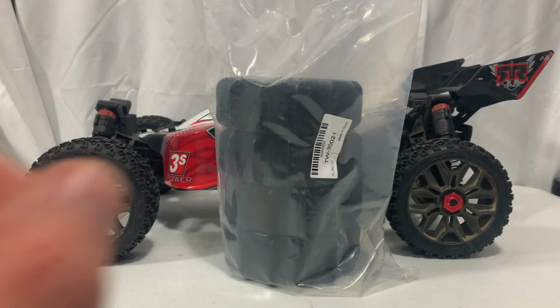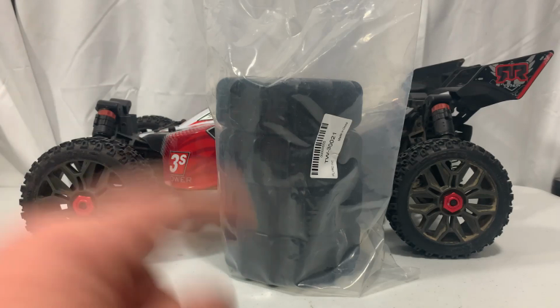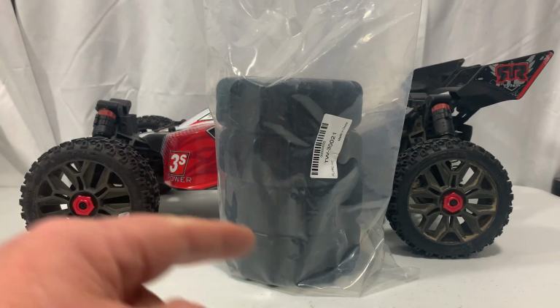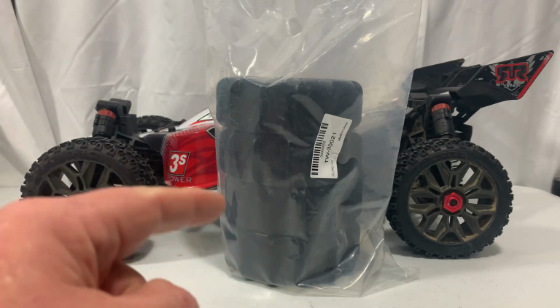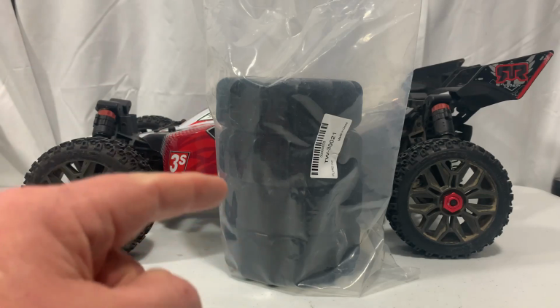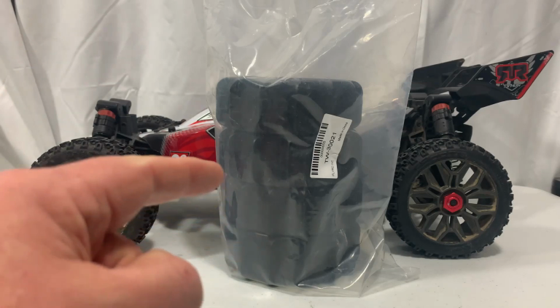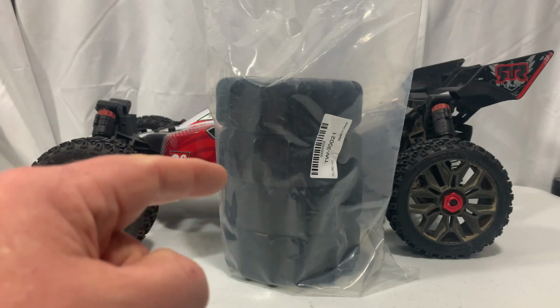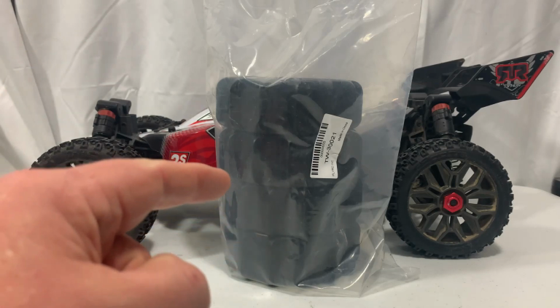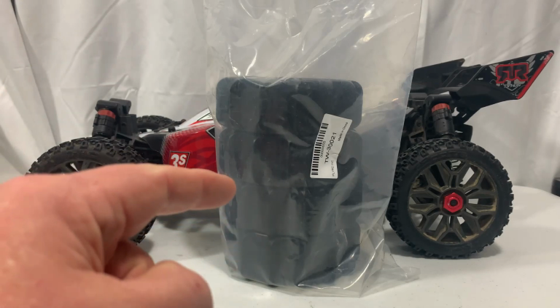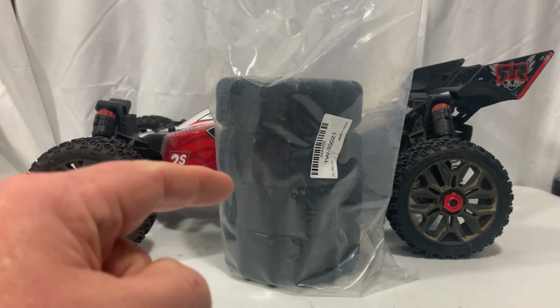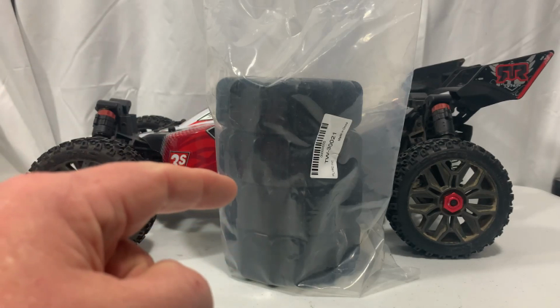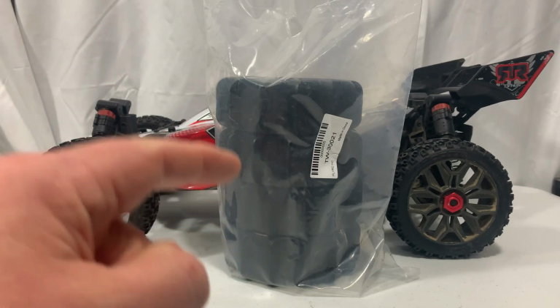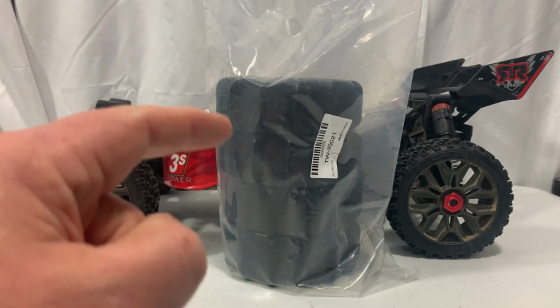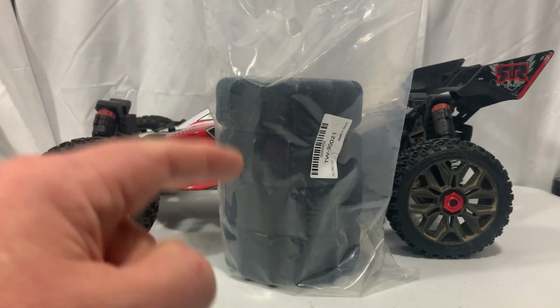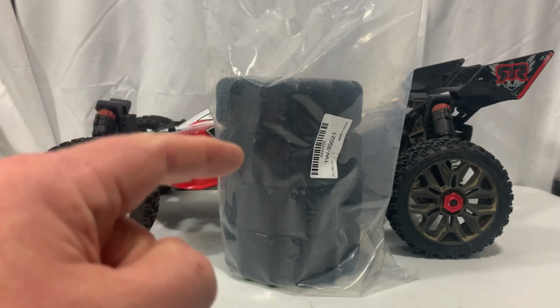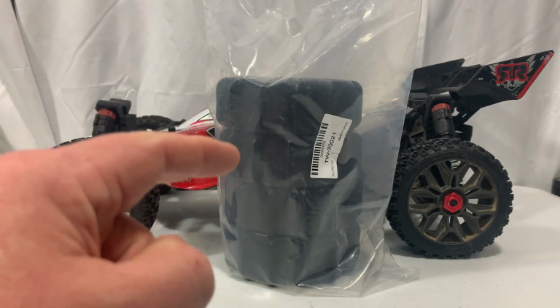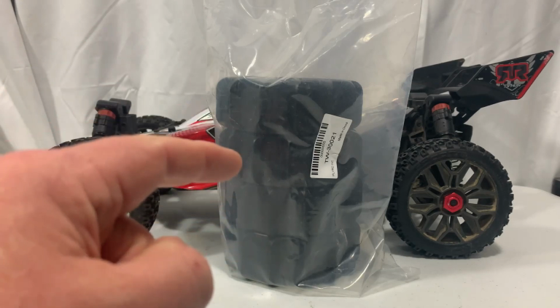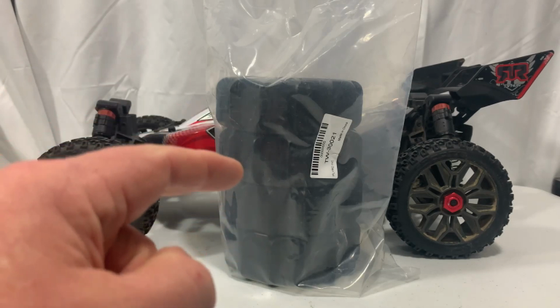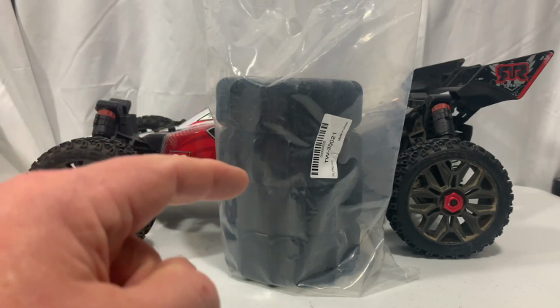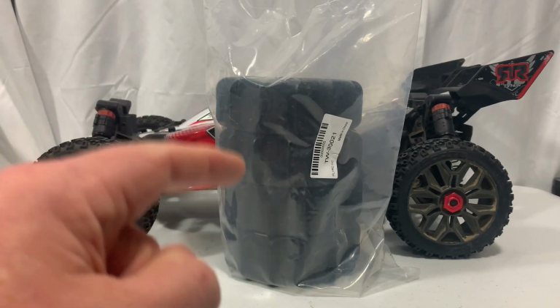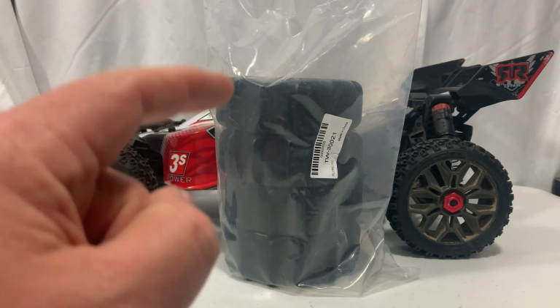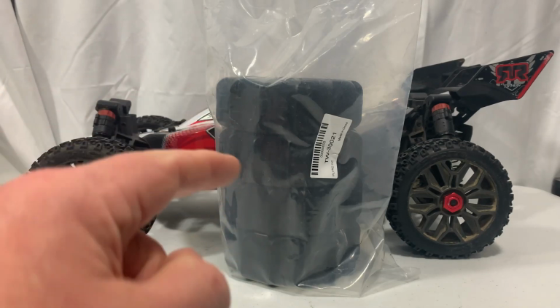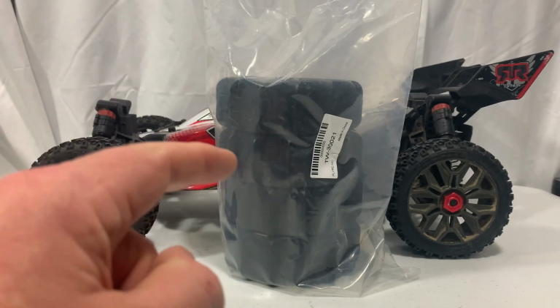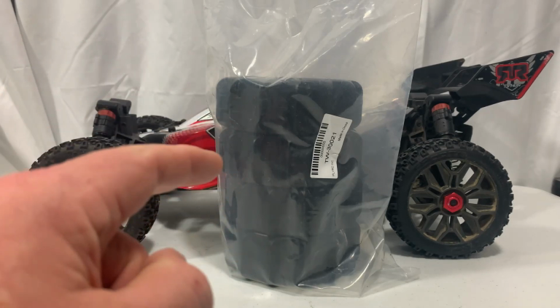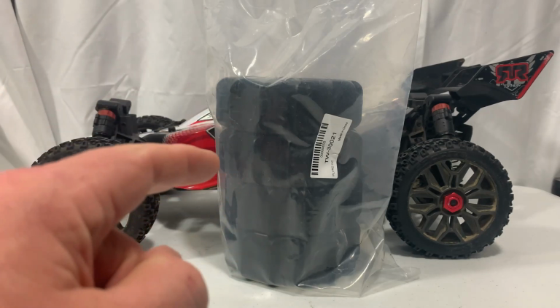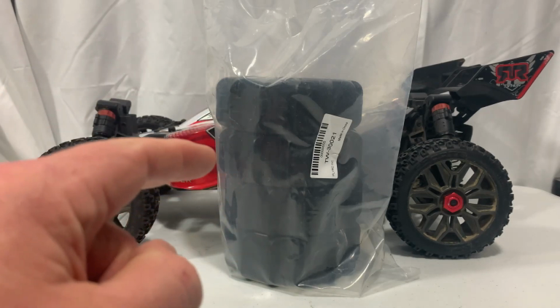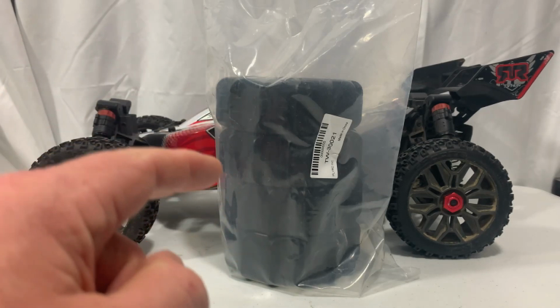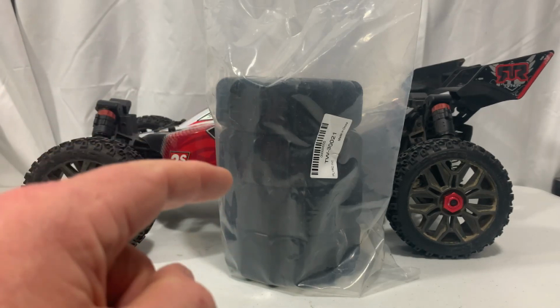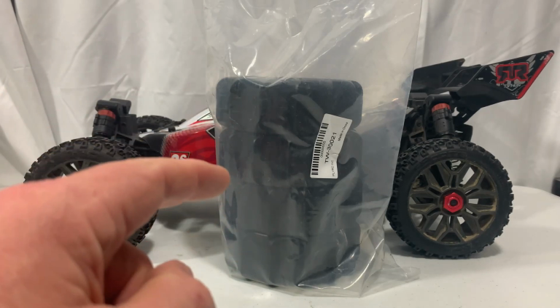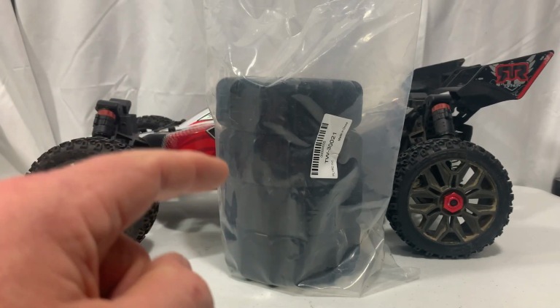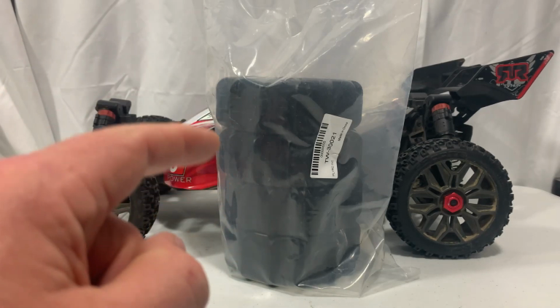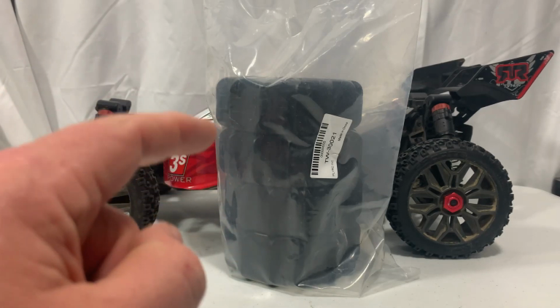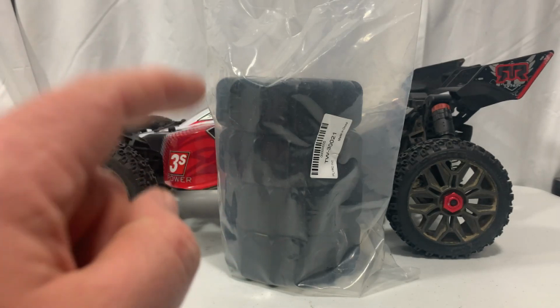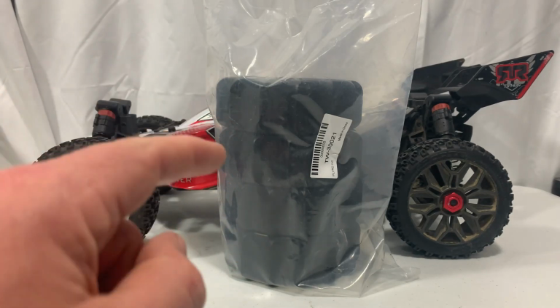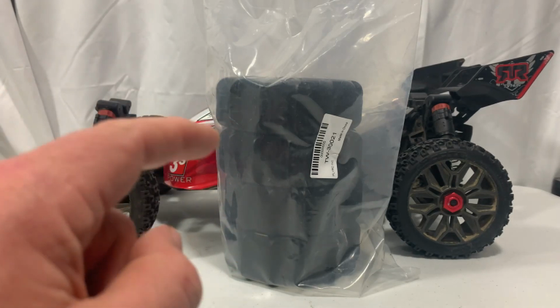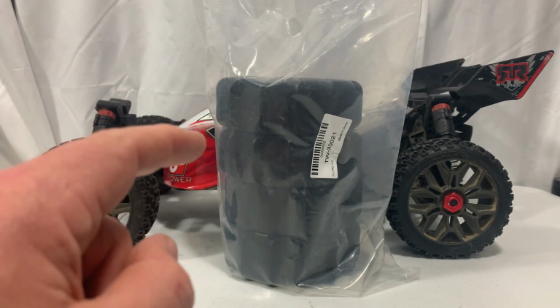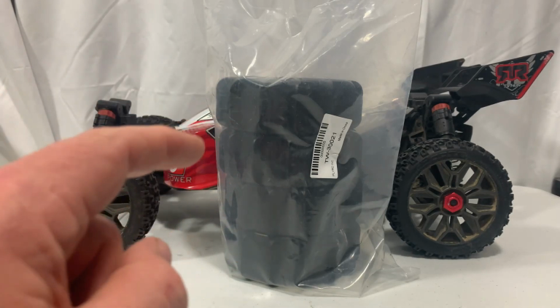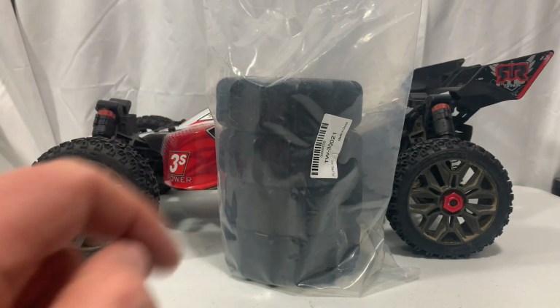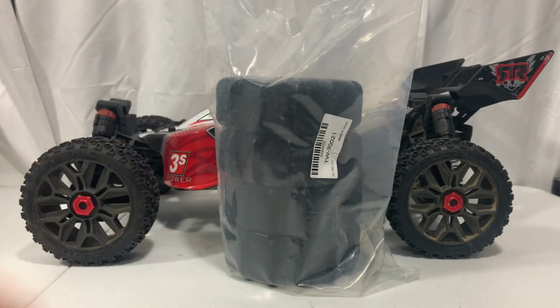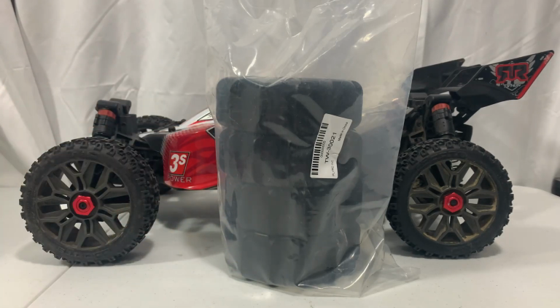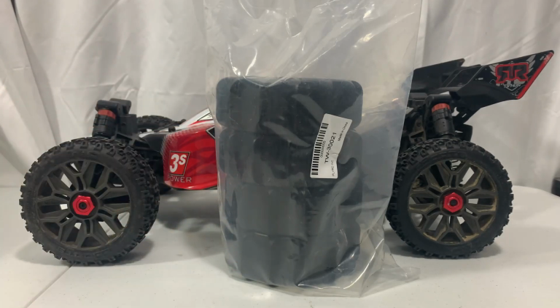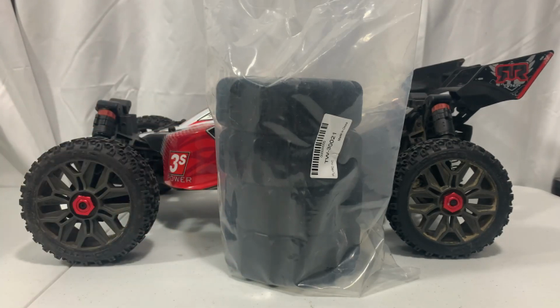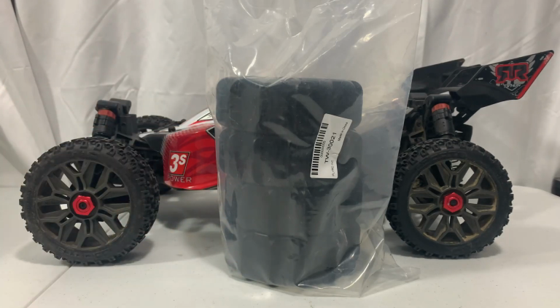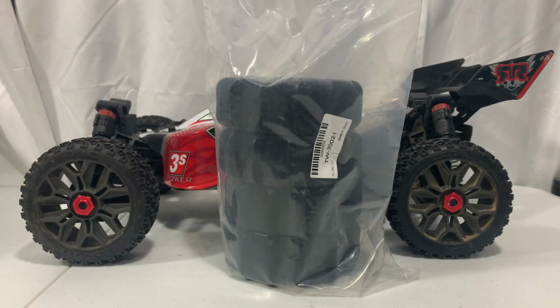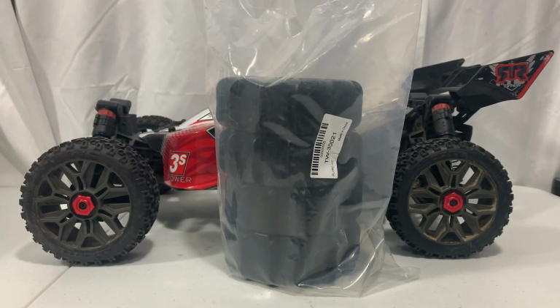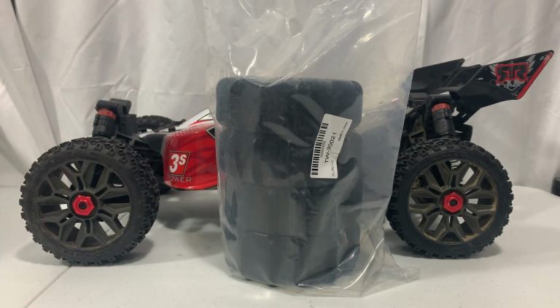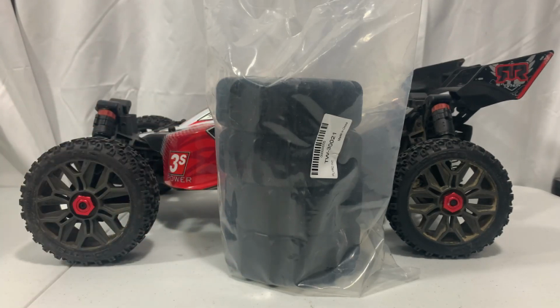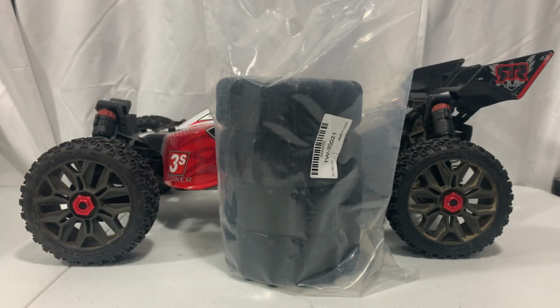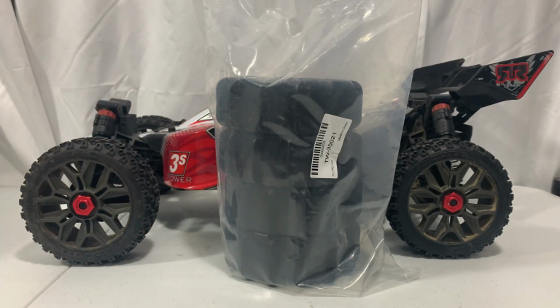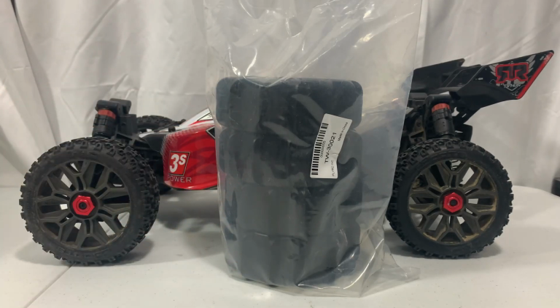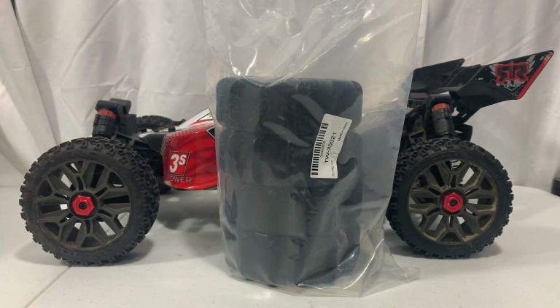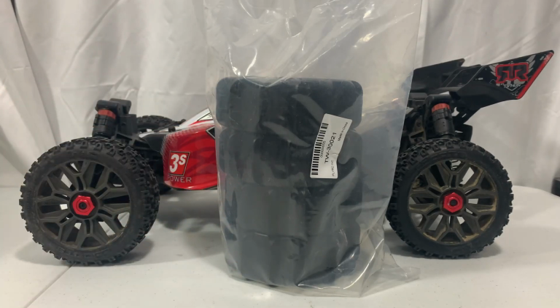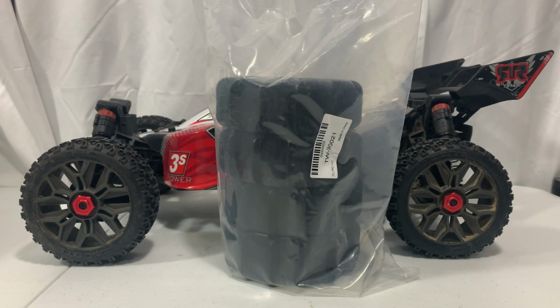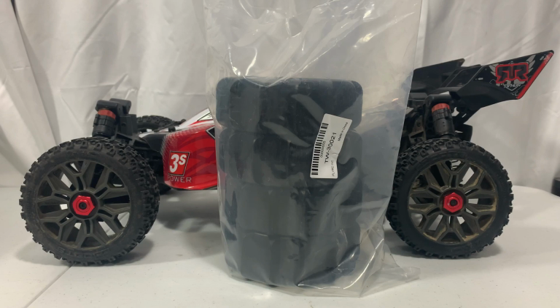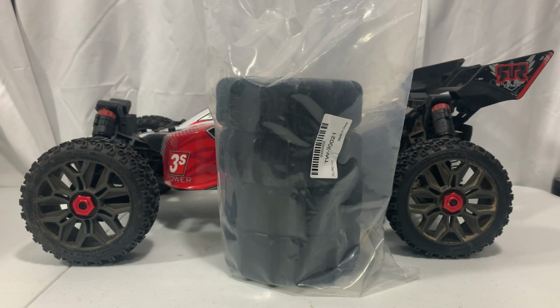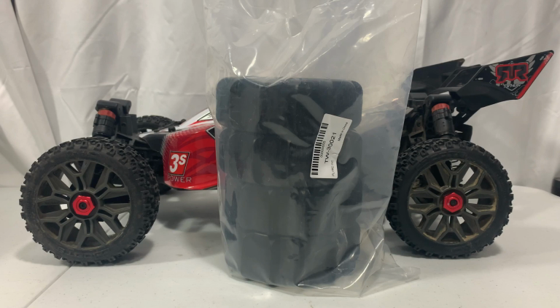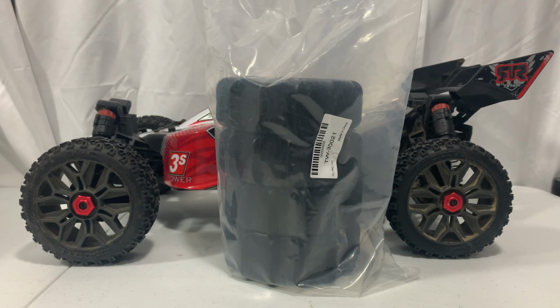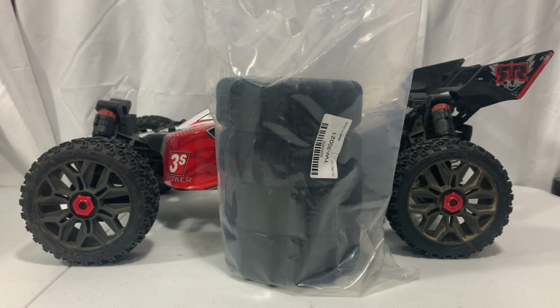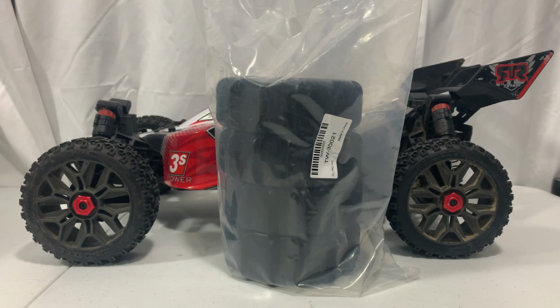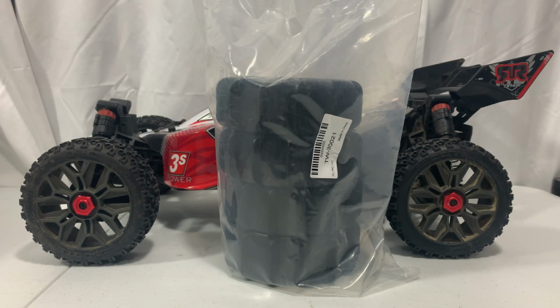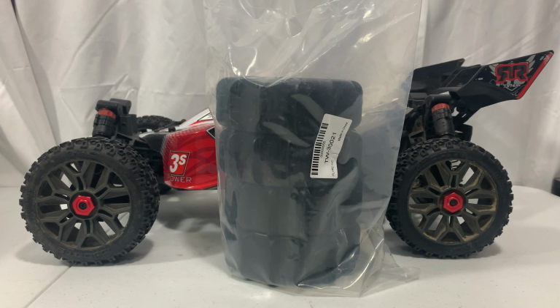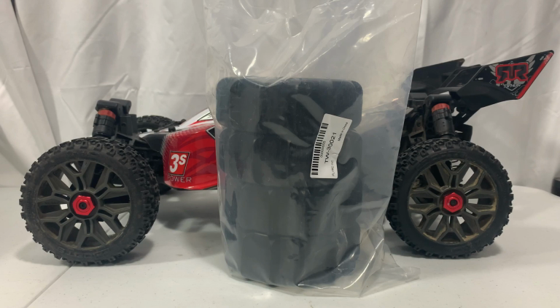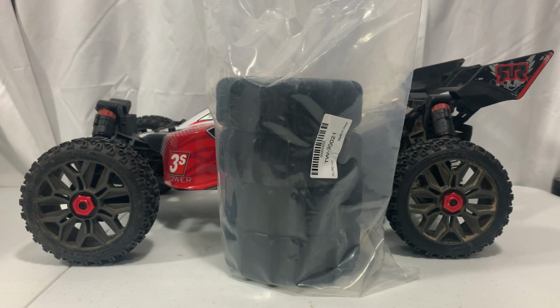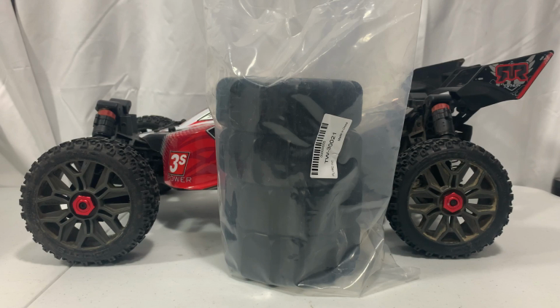Today we're going to take a look at and run some paddle tires from iFly RC, and that's coming up next here on Jesse B Motors.